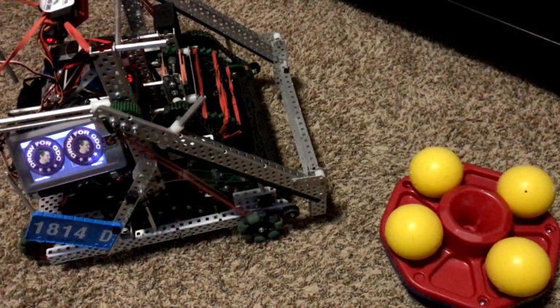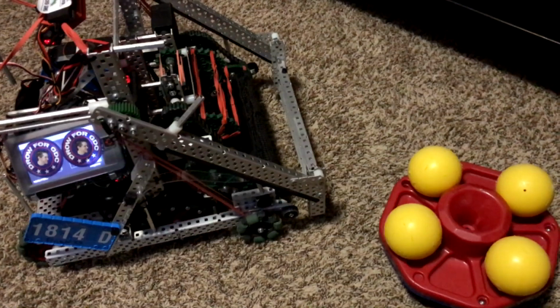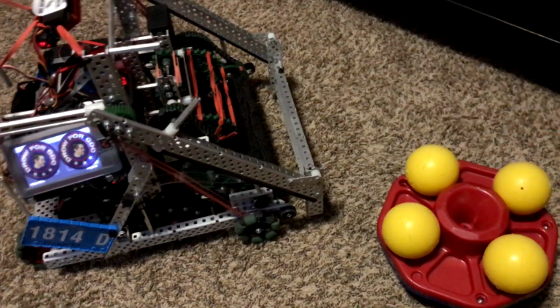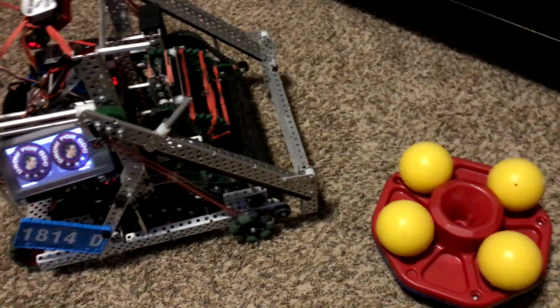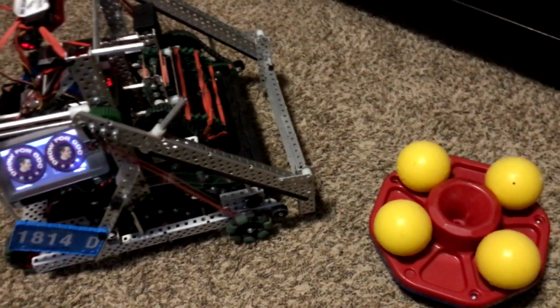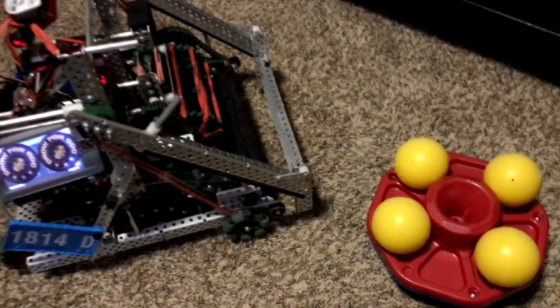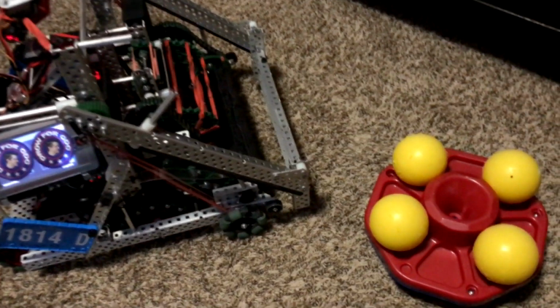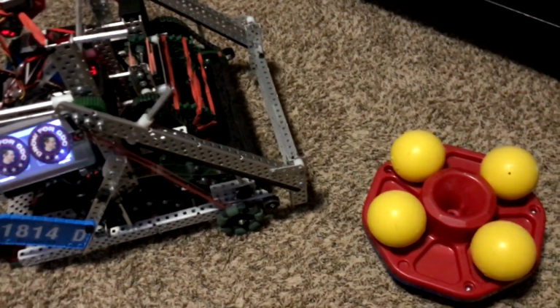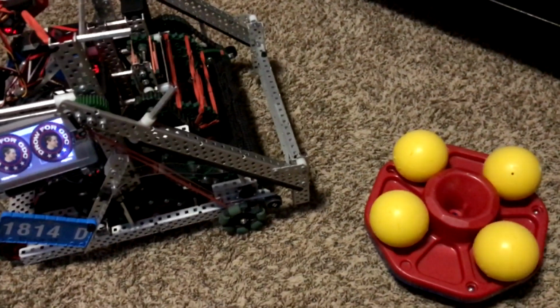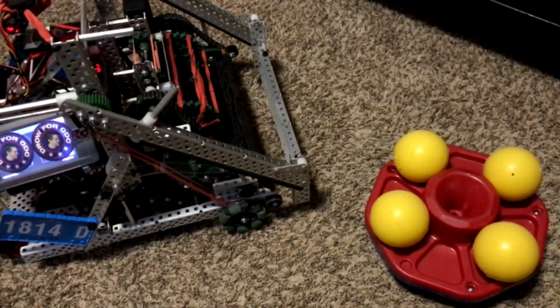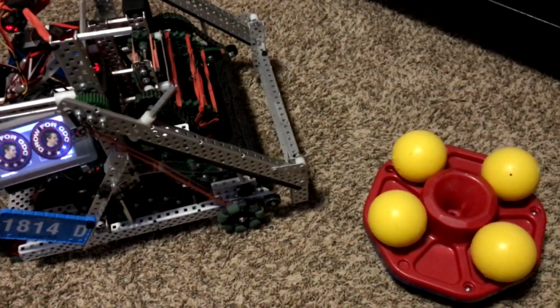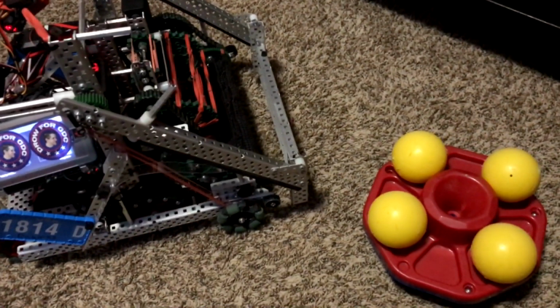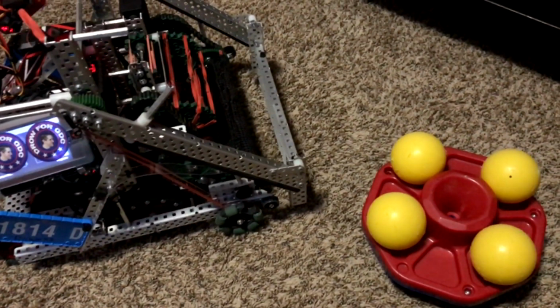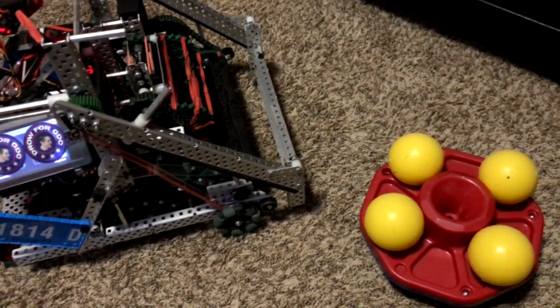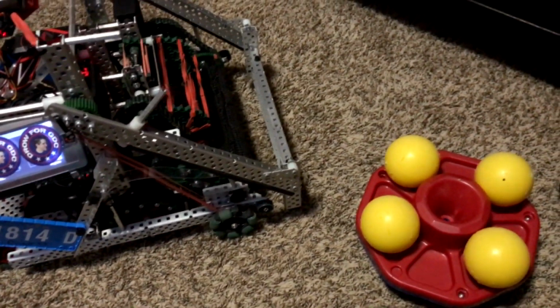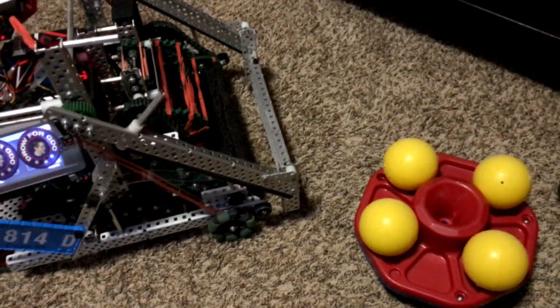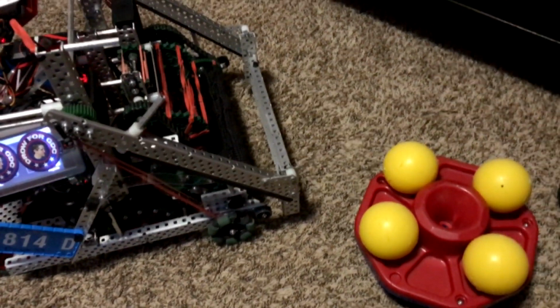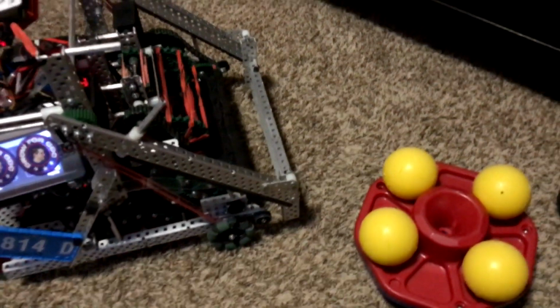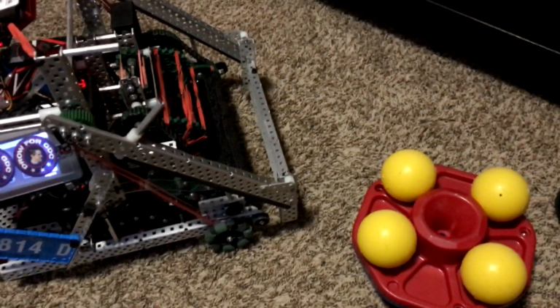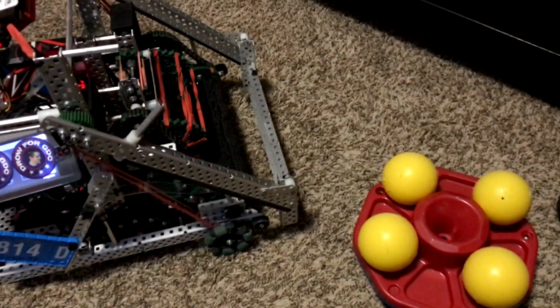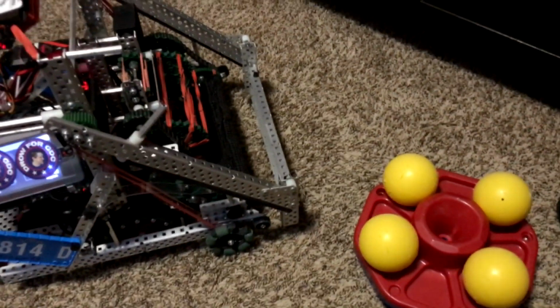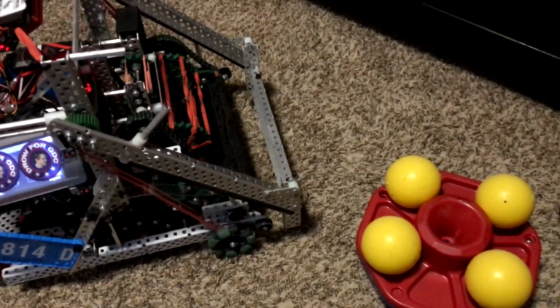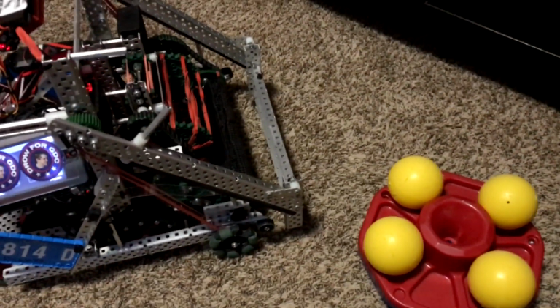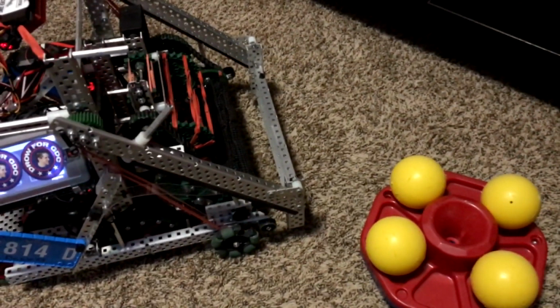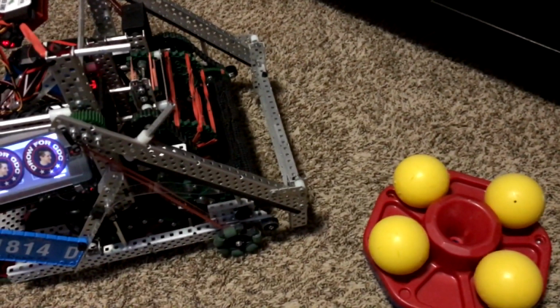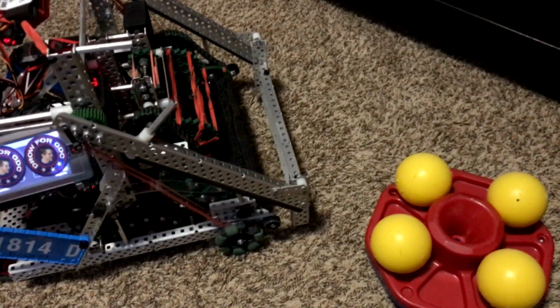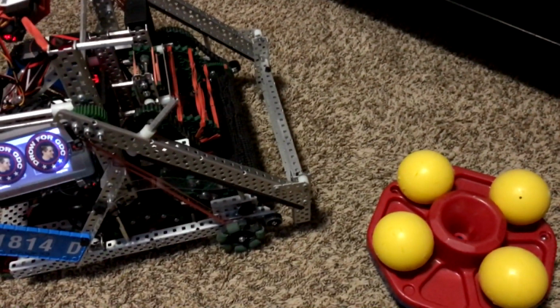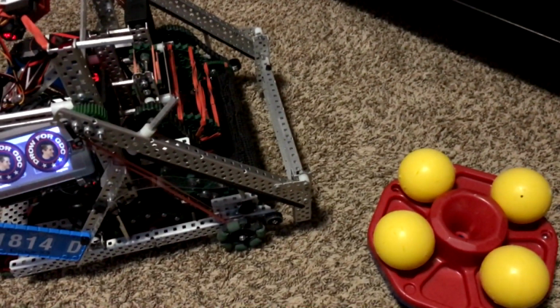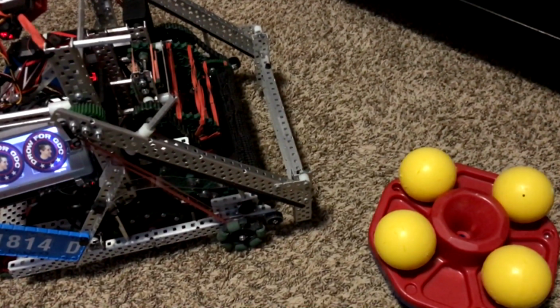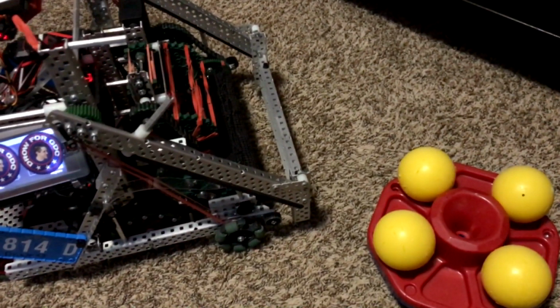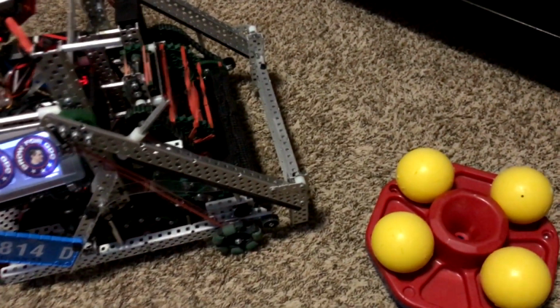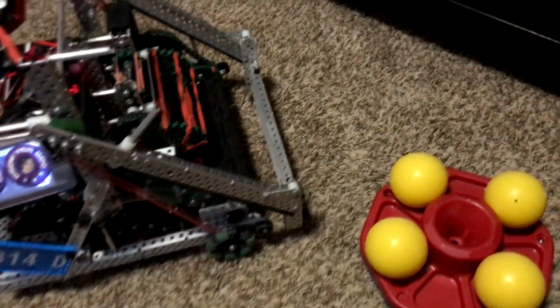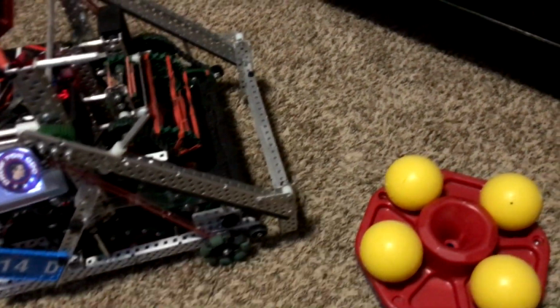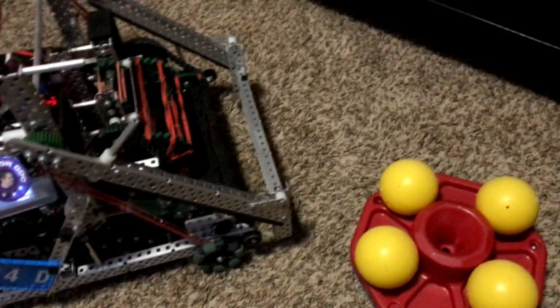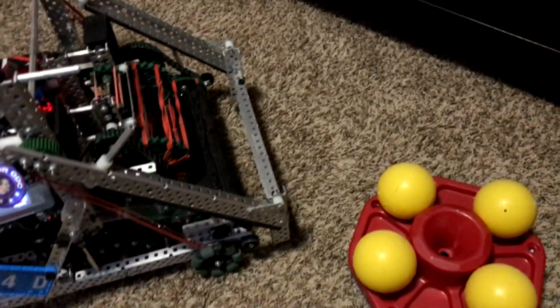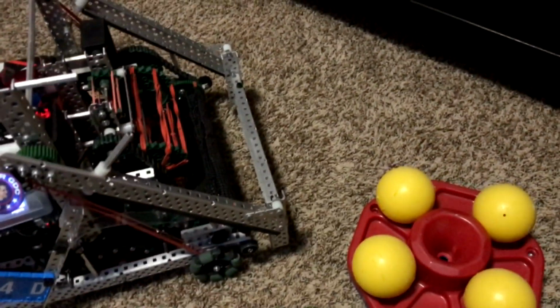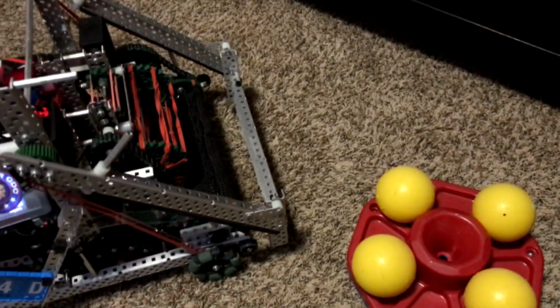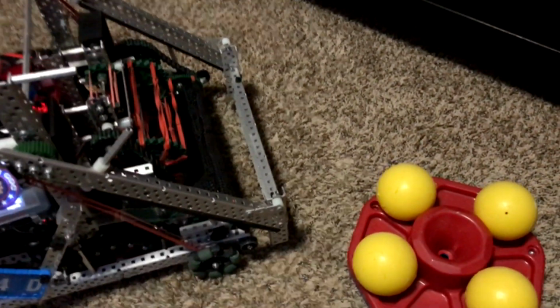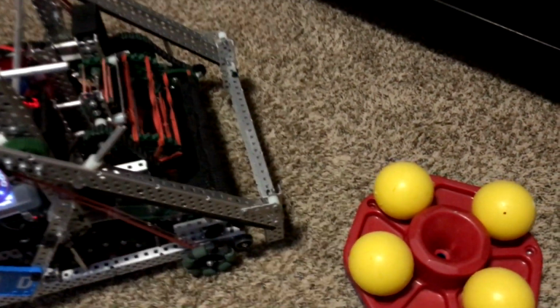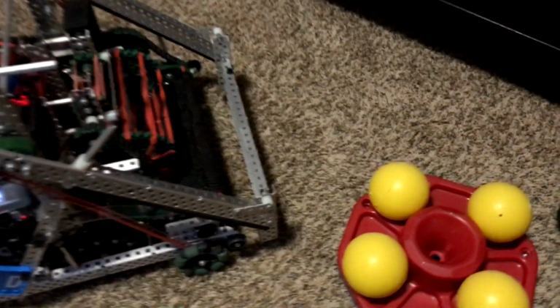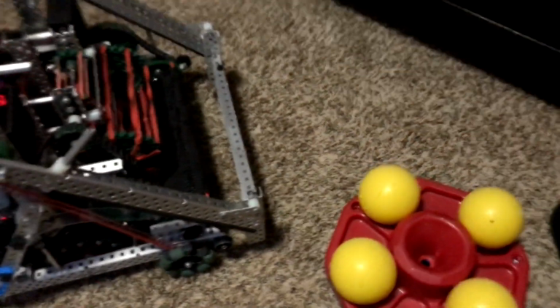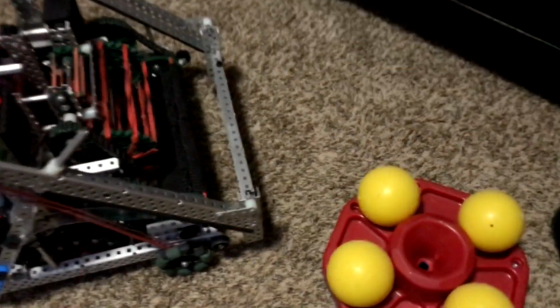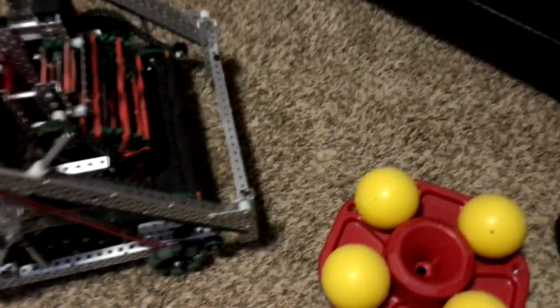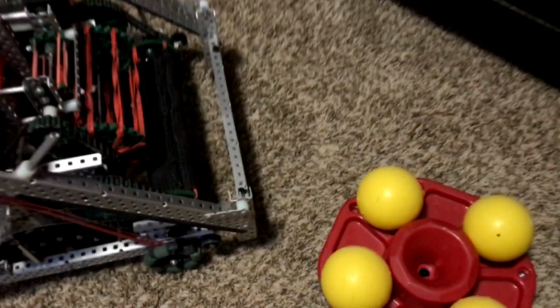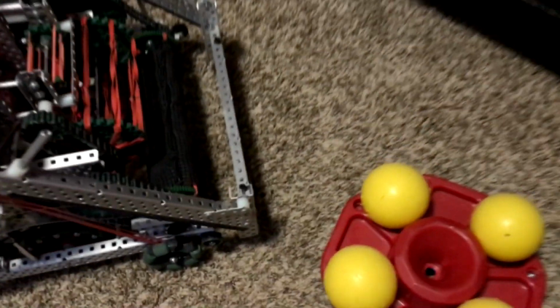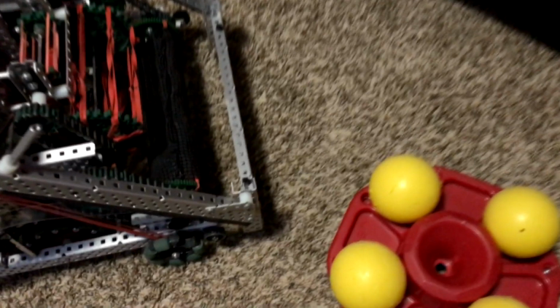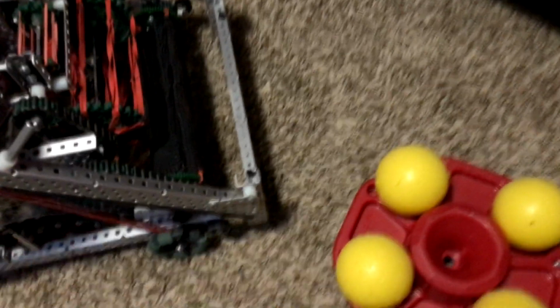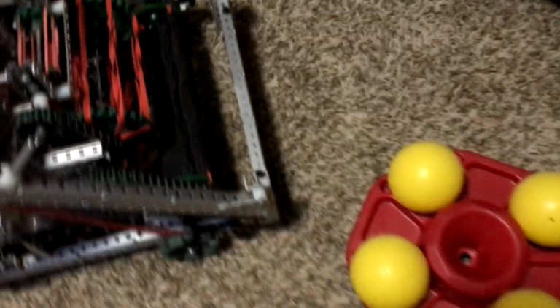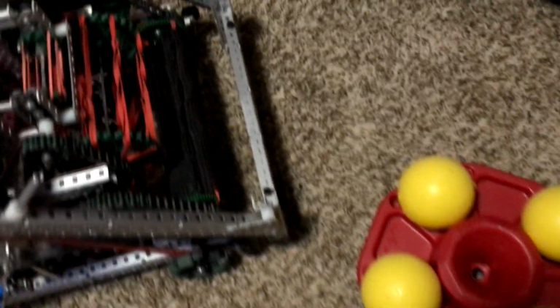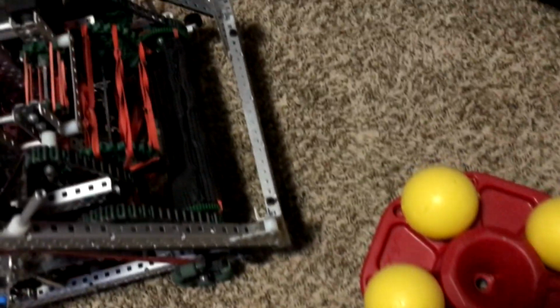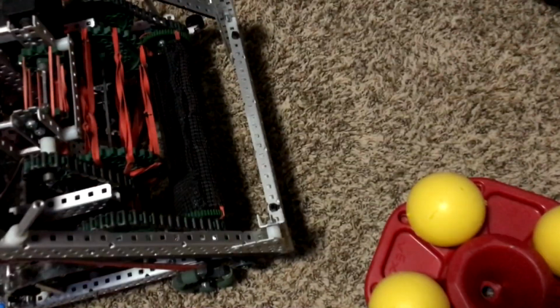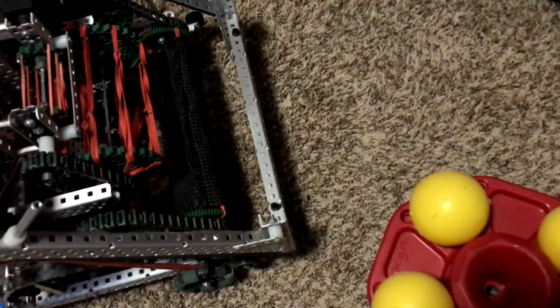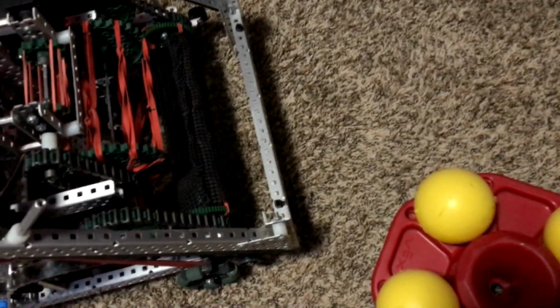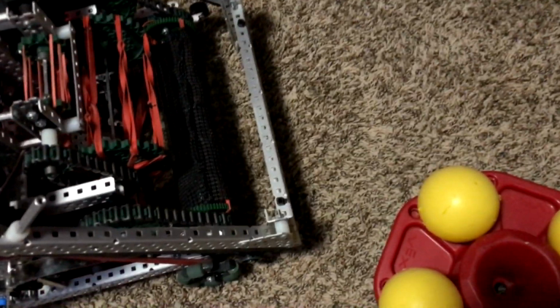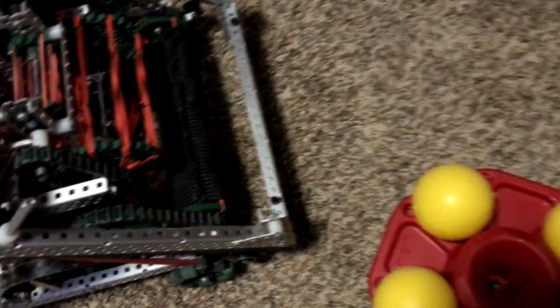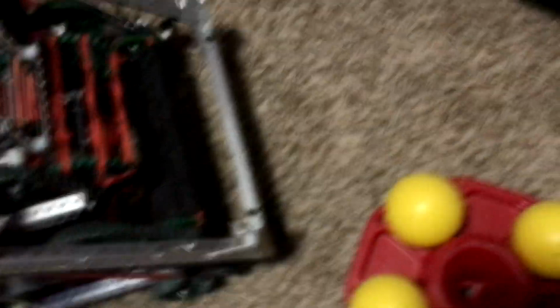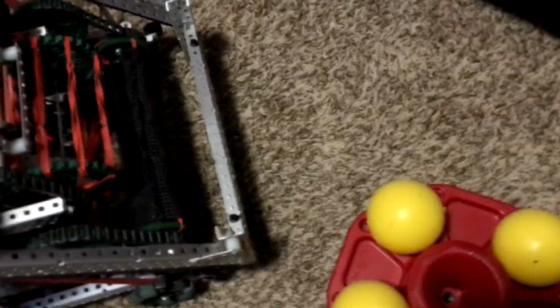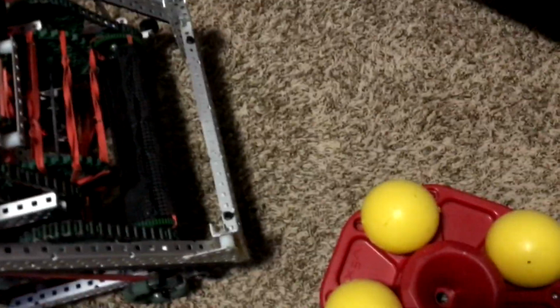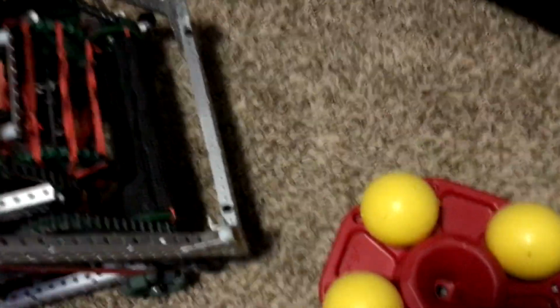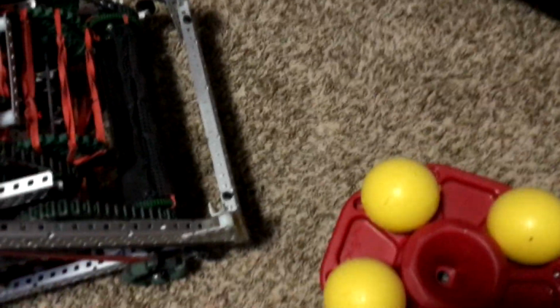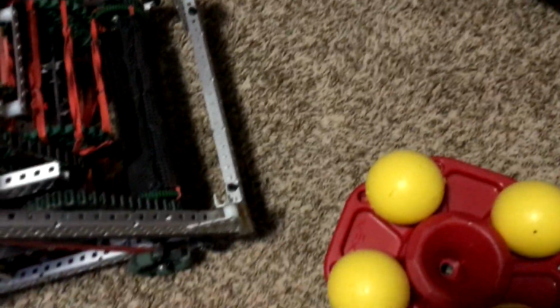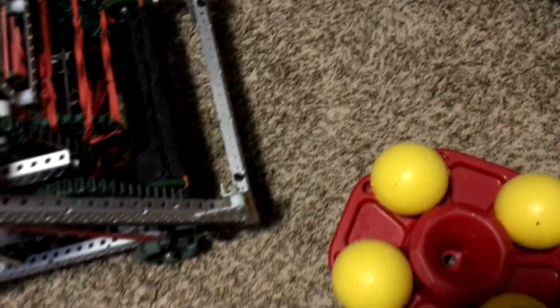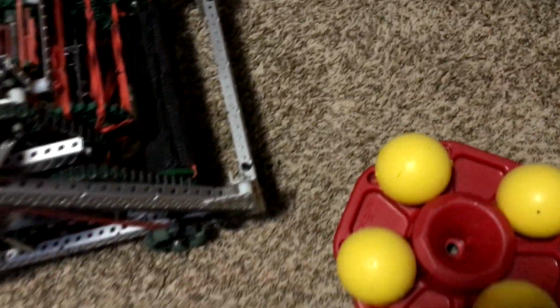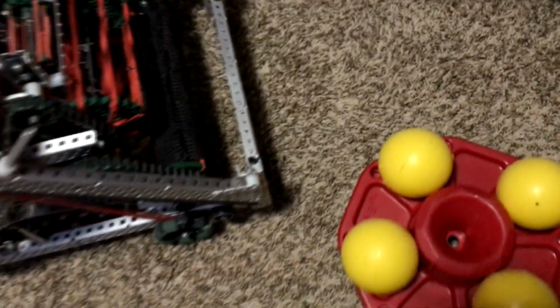Hello everyone, this is Connor from team 1814D and I want to discuss some macros in my robot.